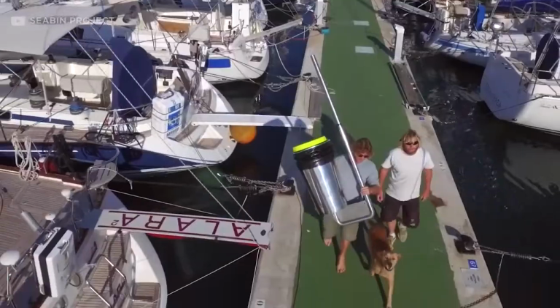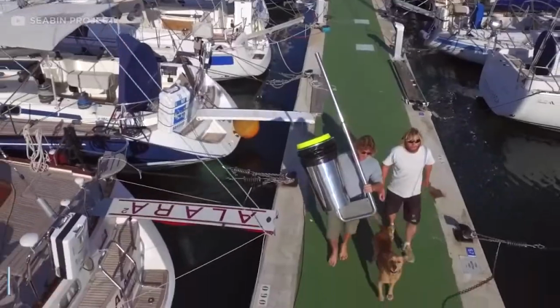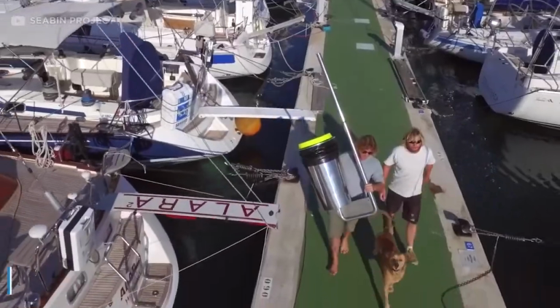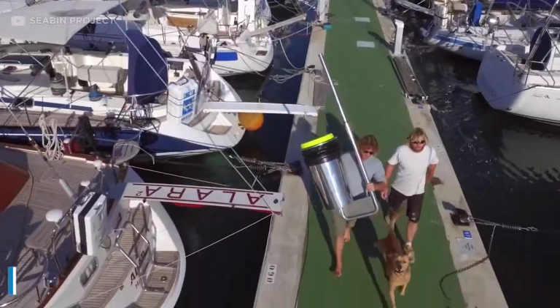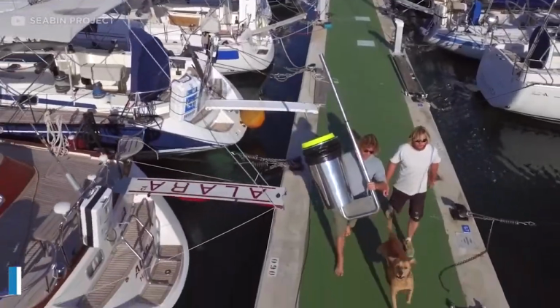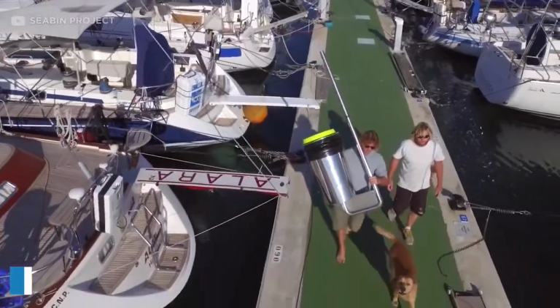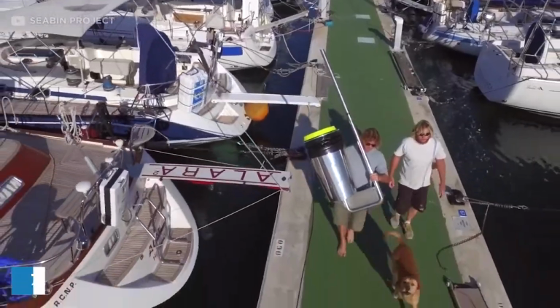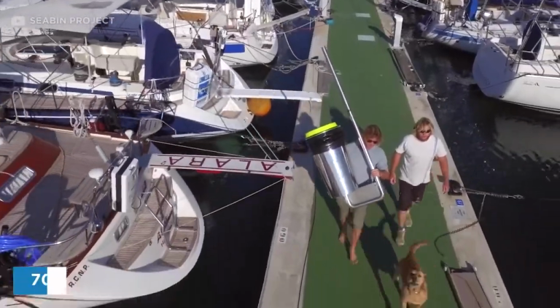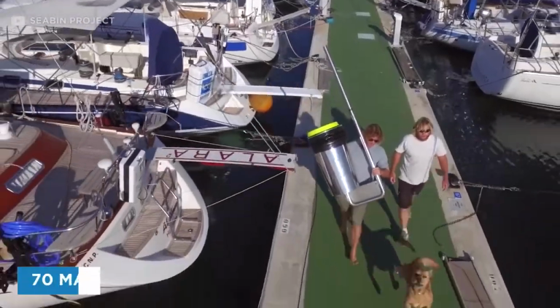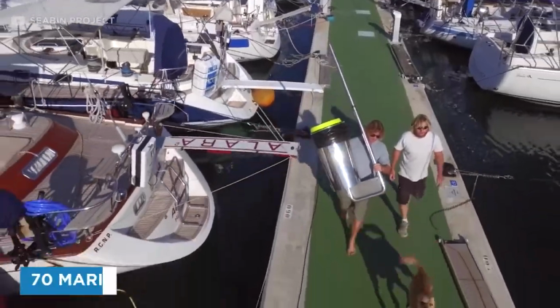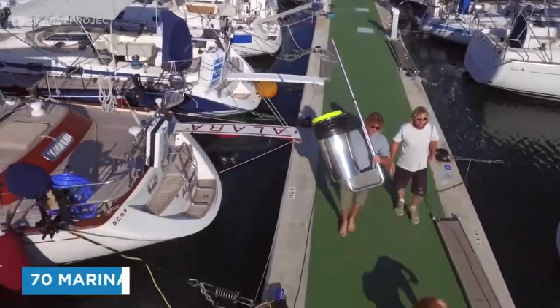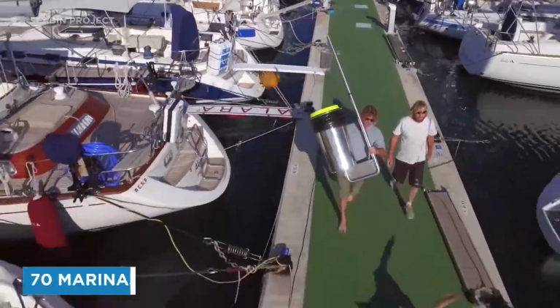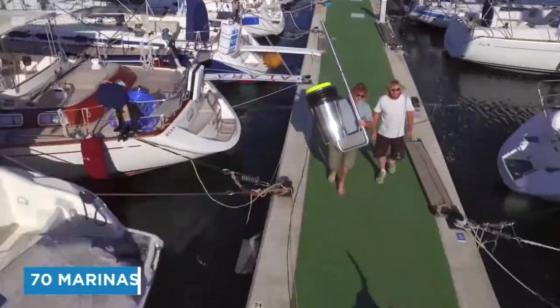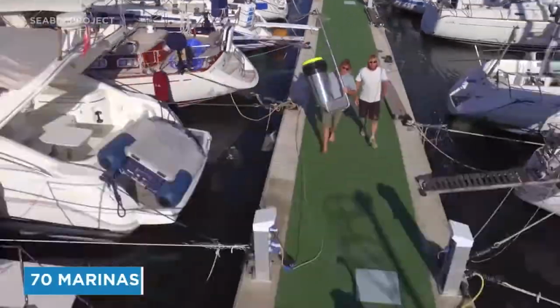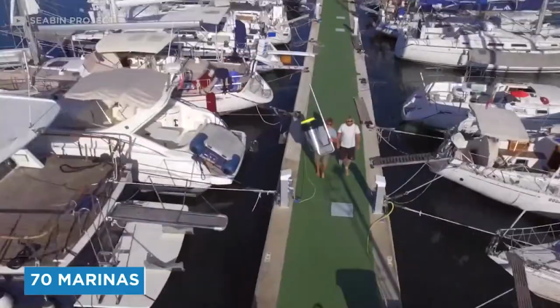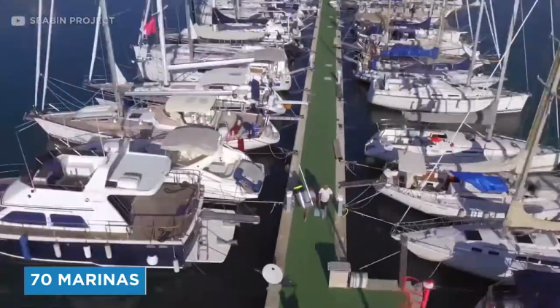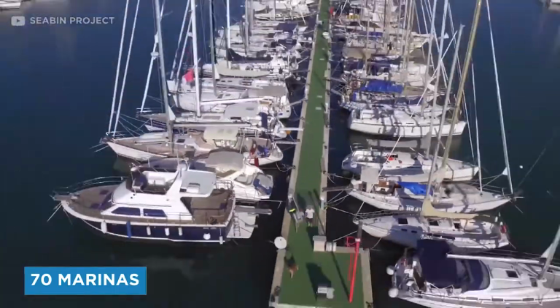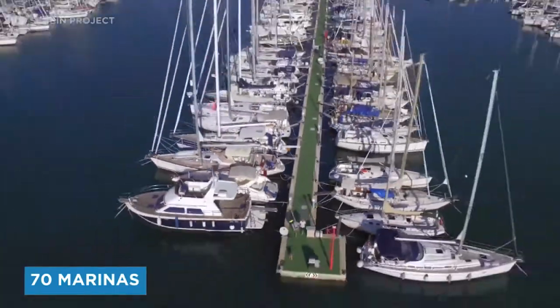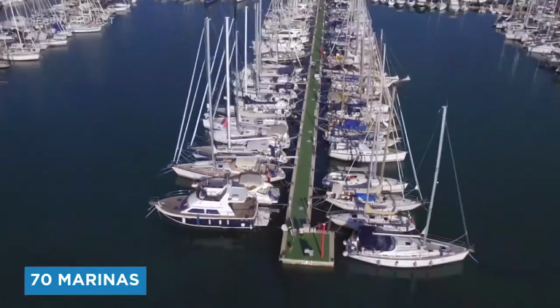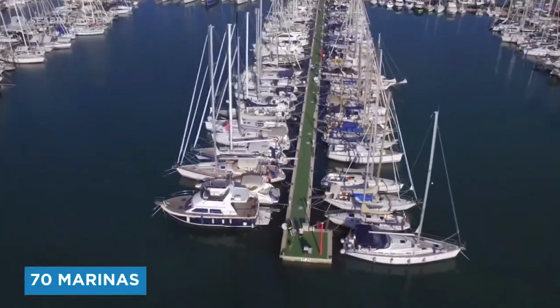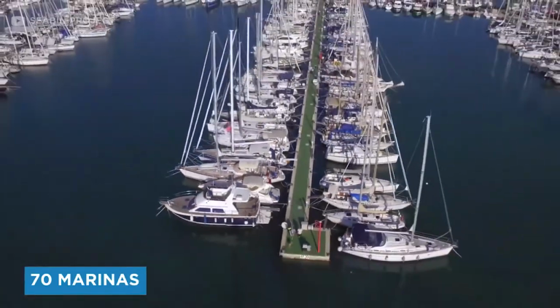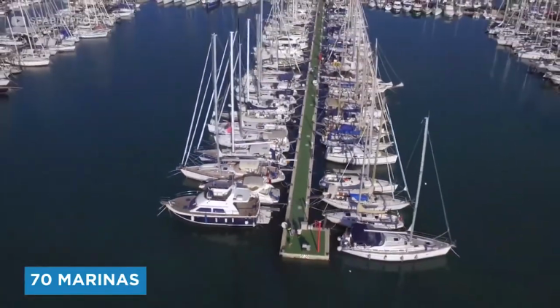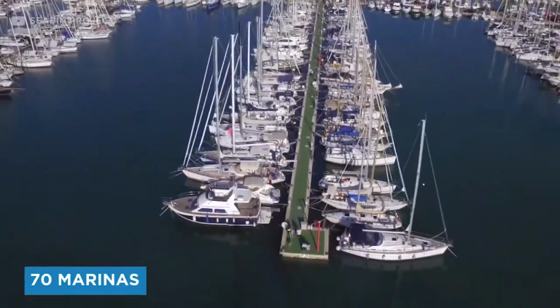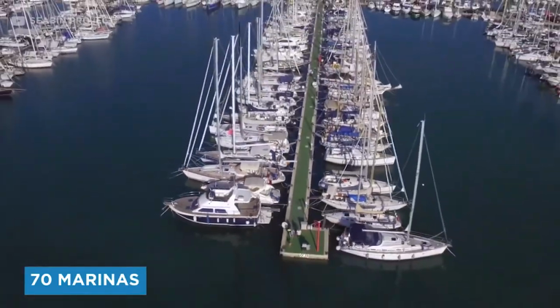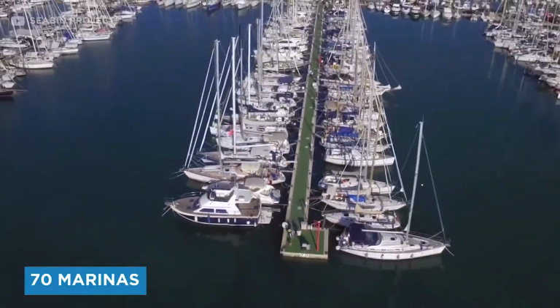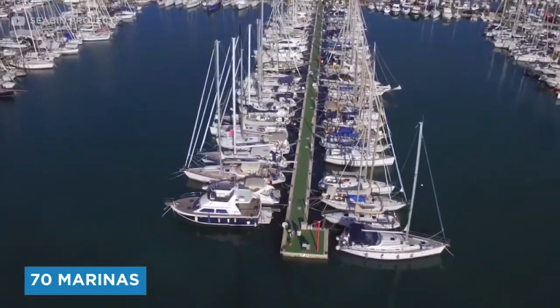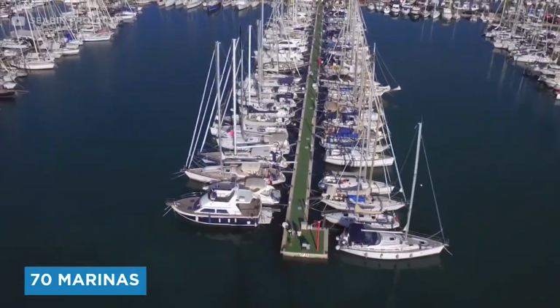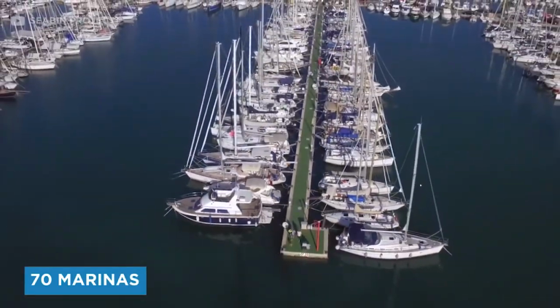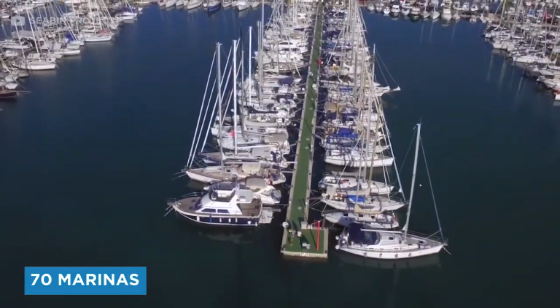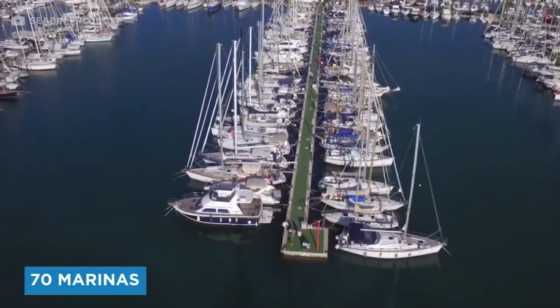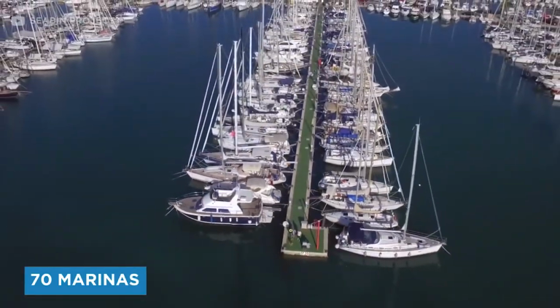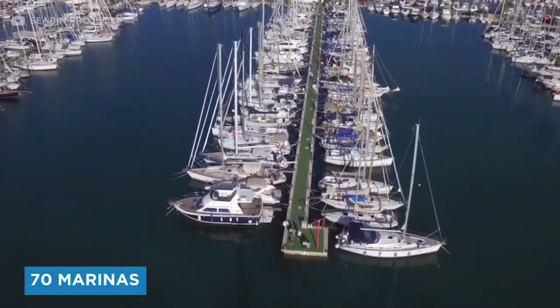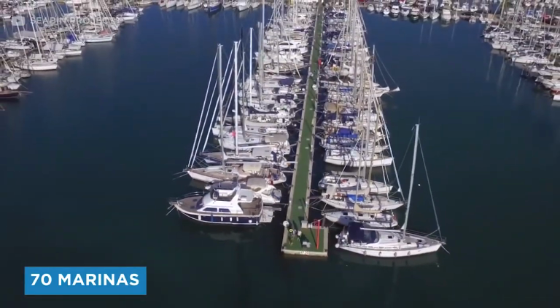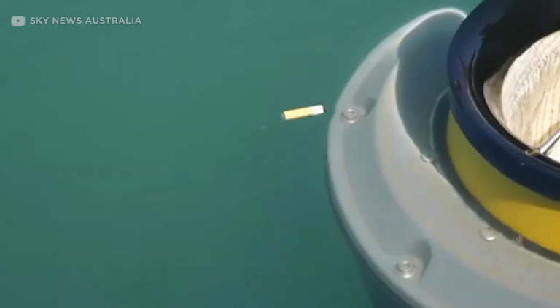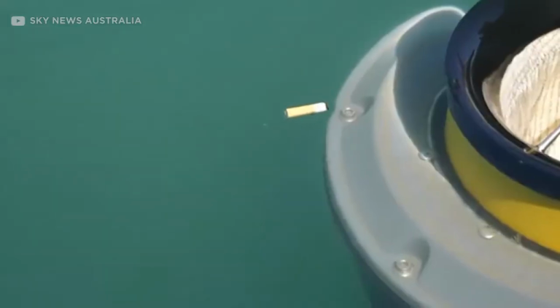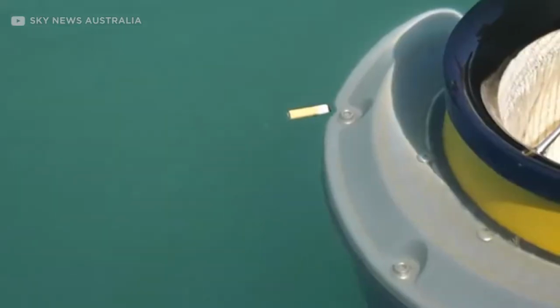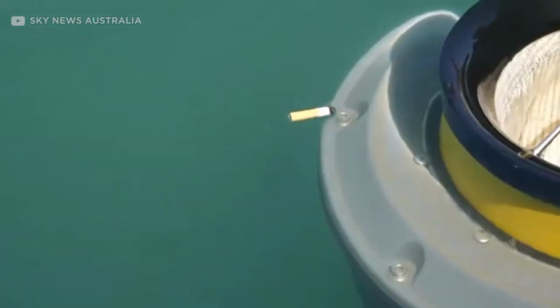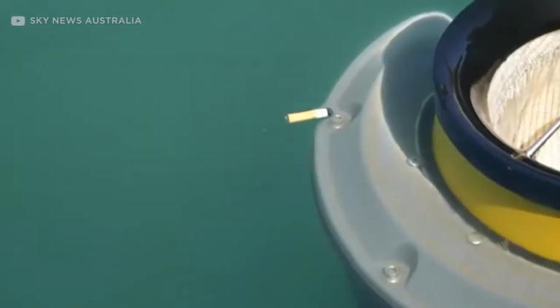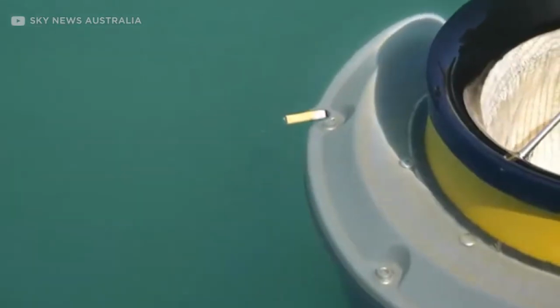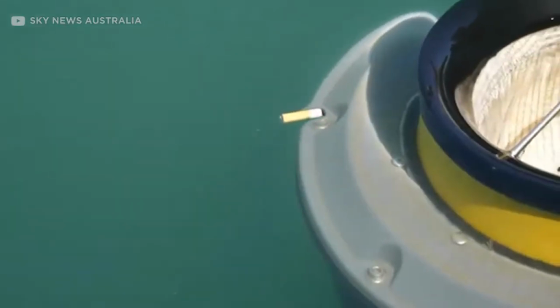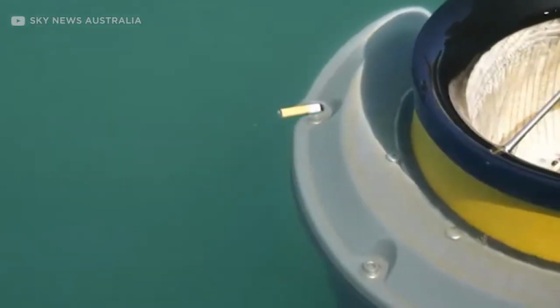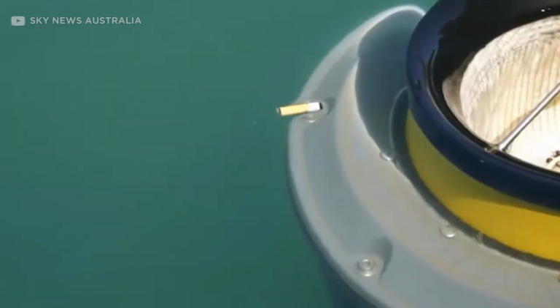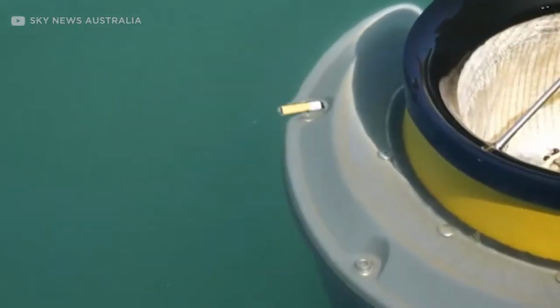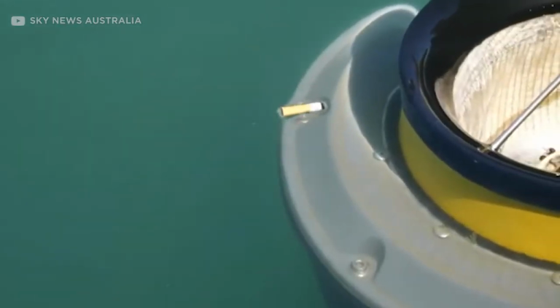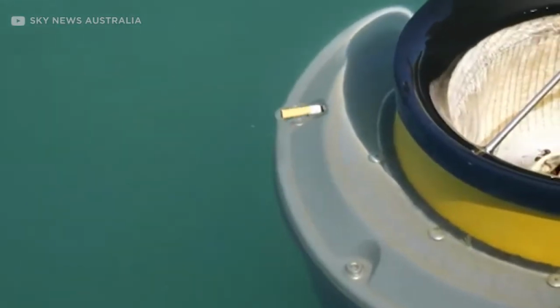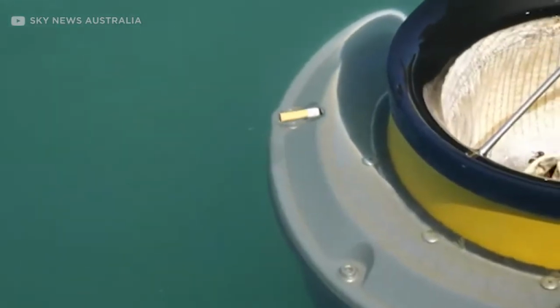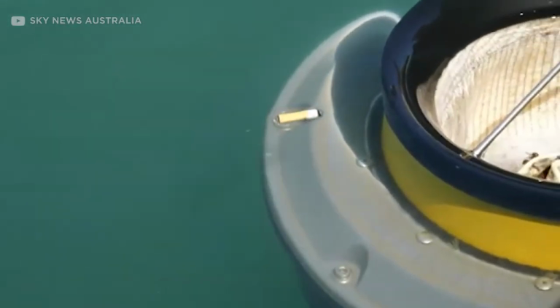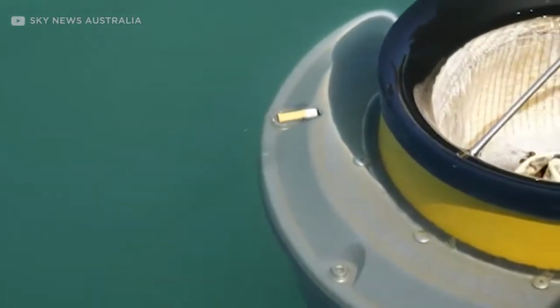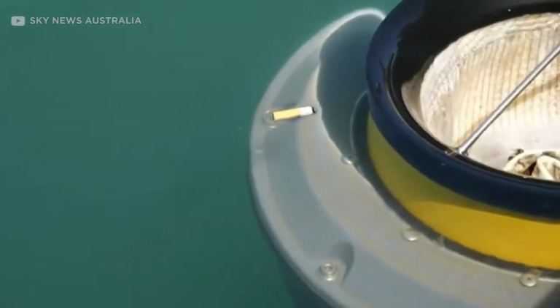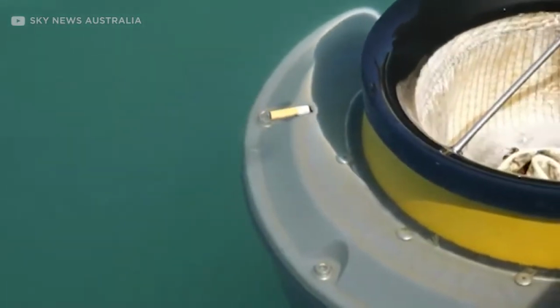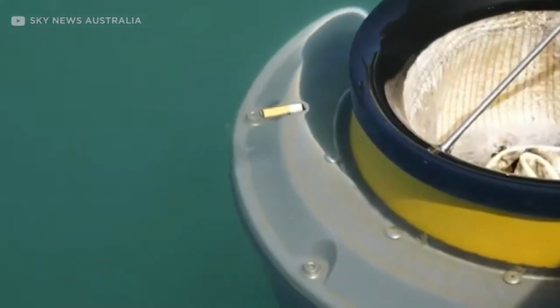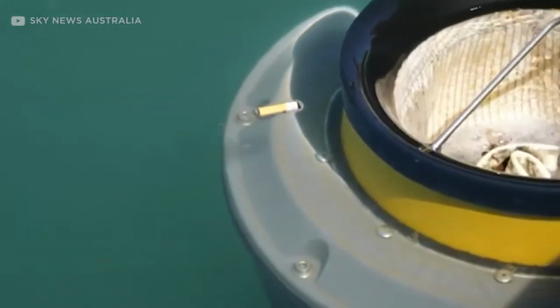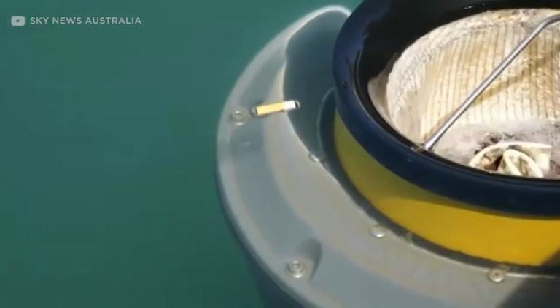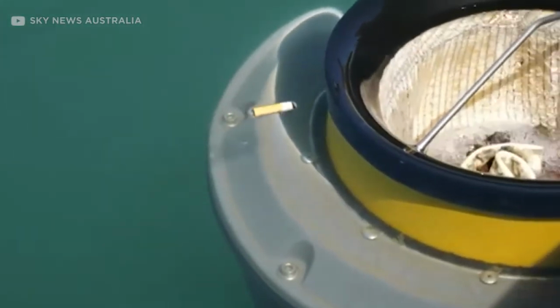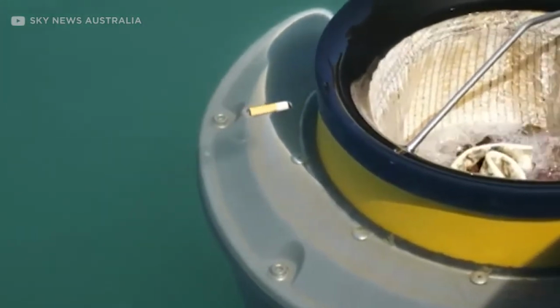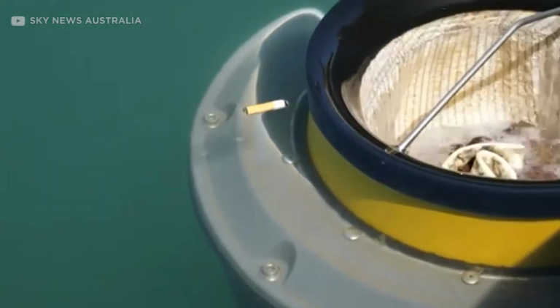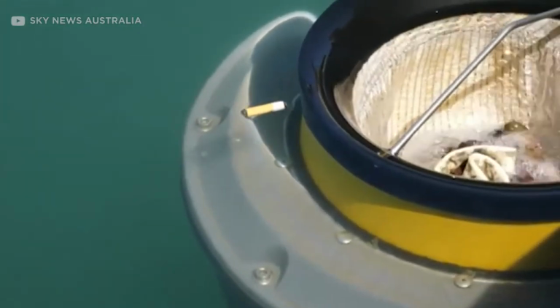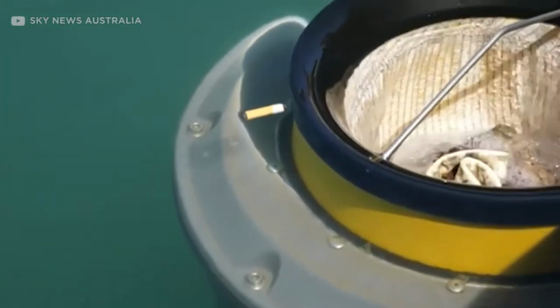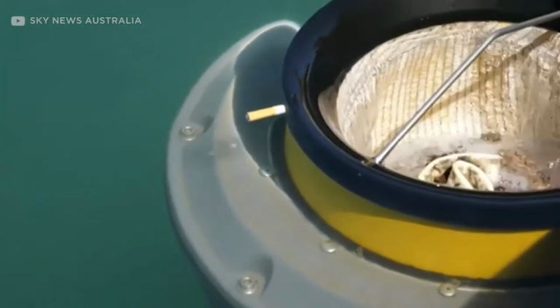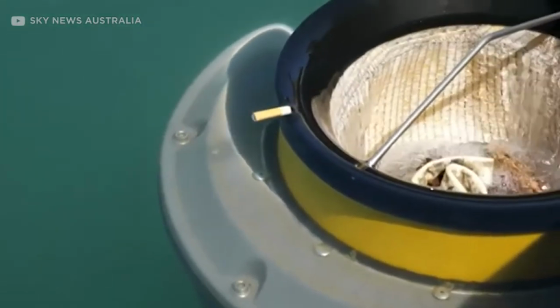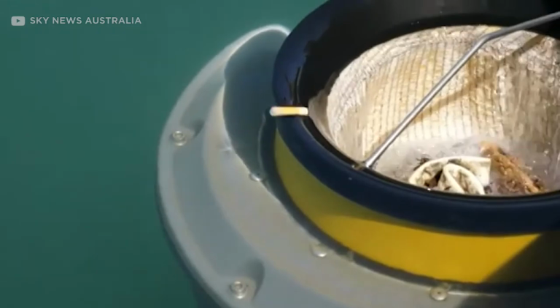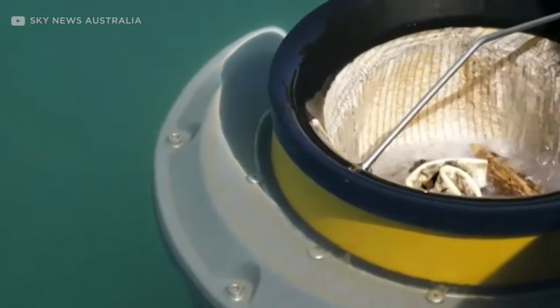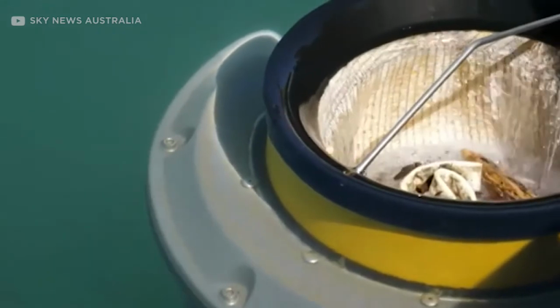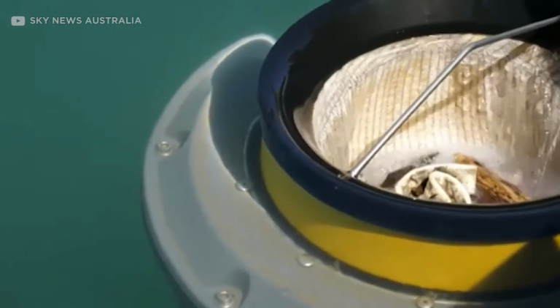So far, approximately 70 marinas have agreed to use the sea bin. Hopefully, it is only a matter of time before more around the world follow suit.